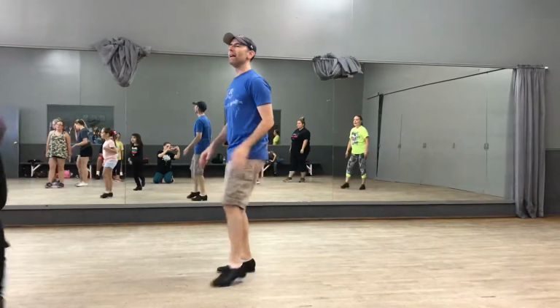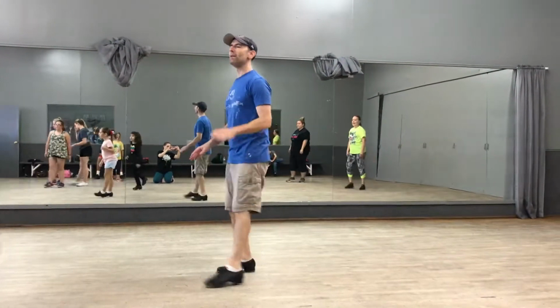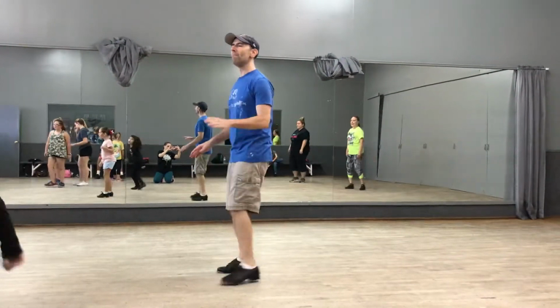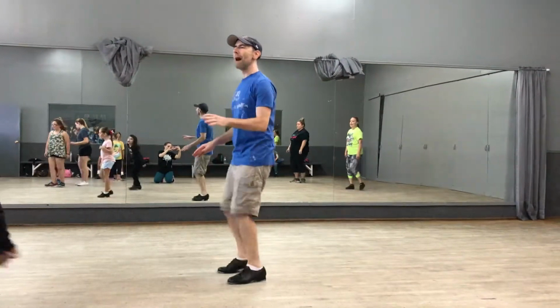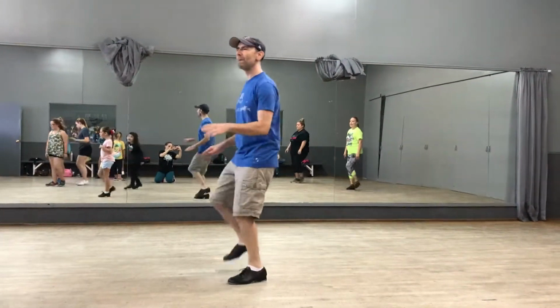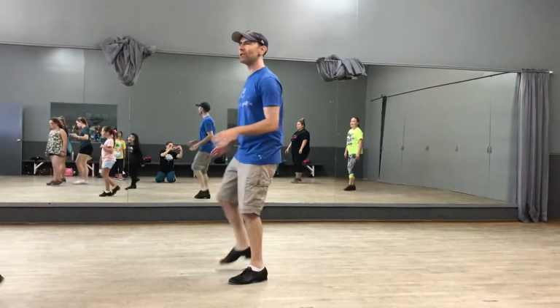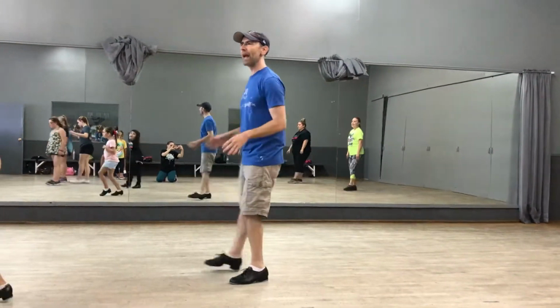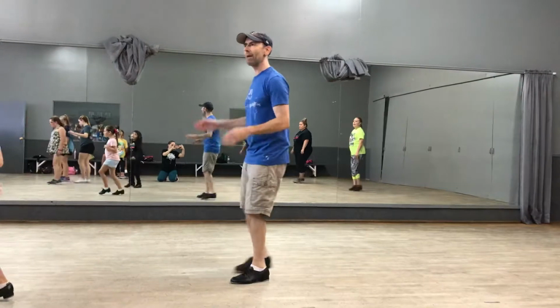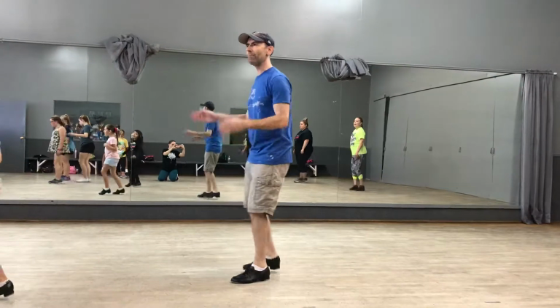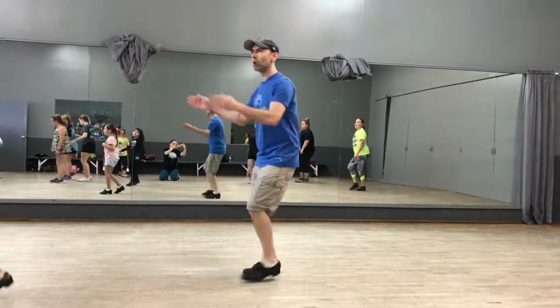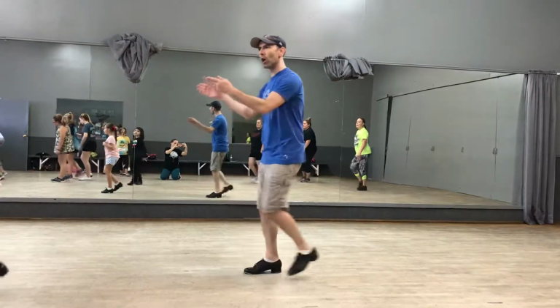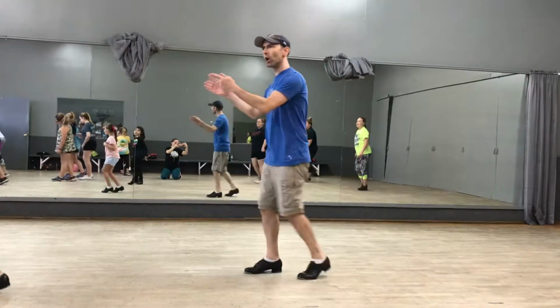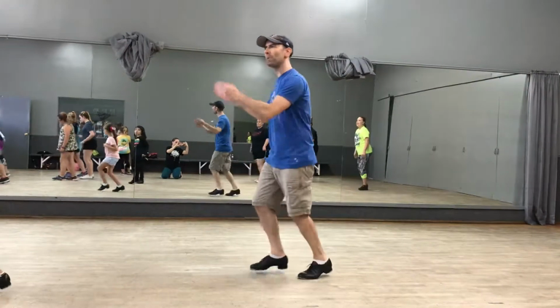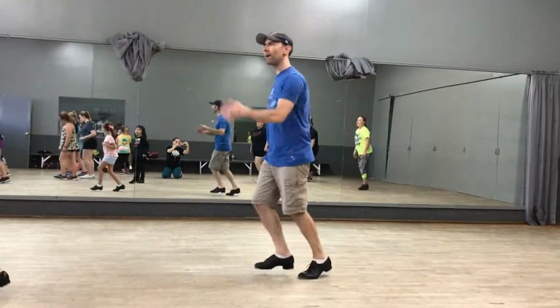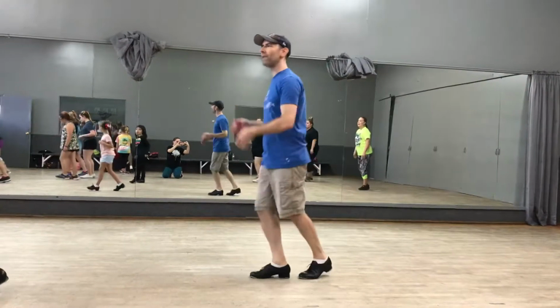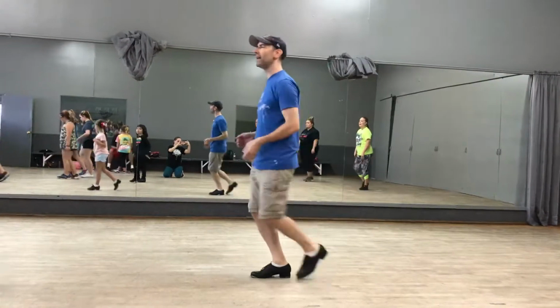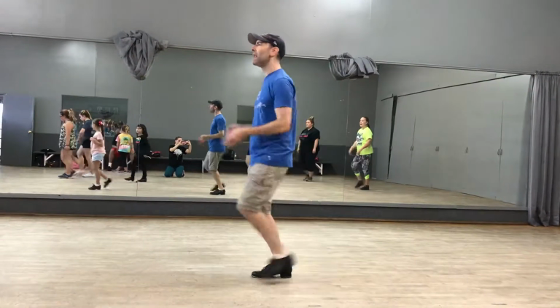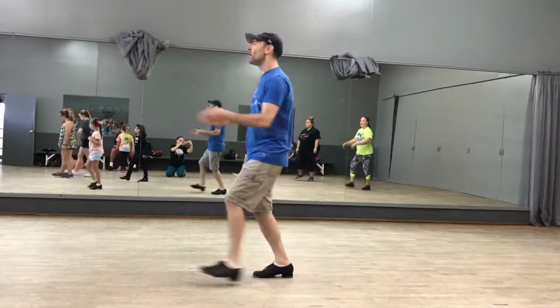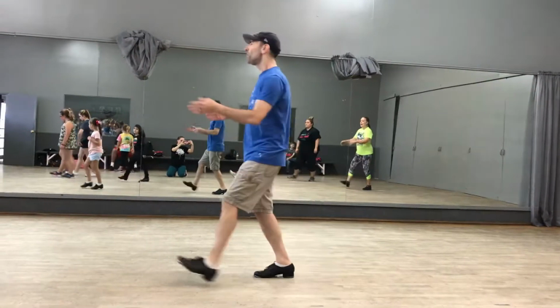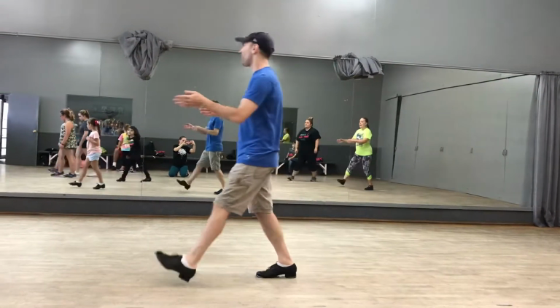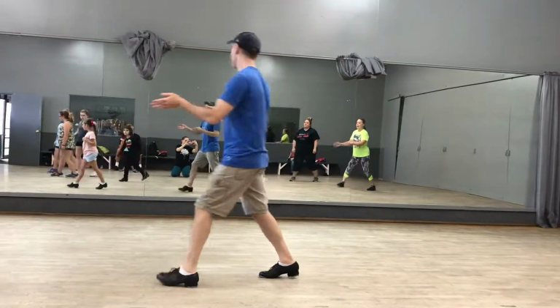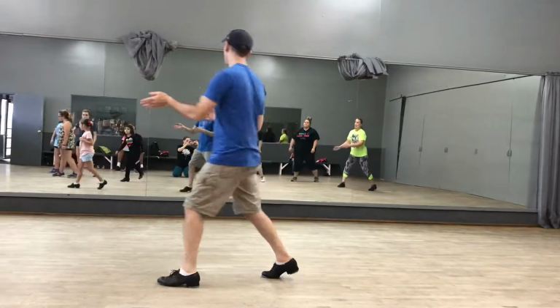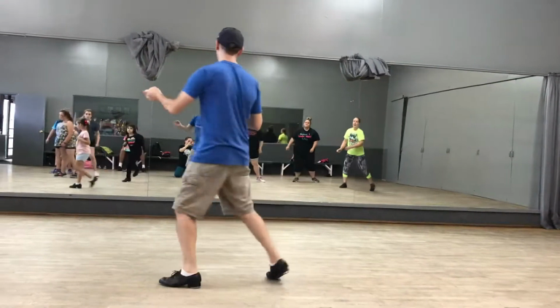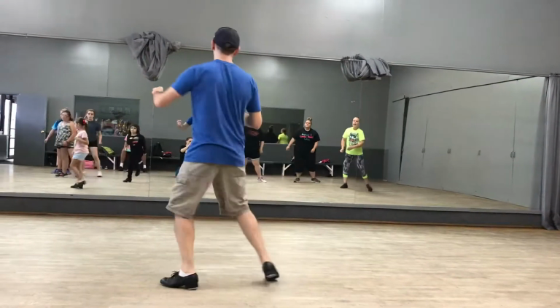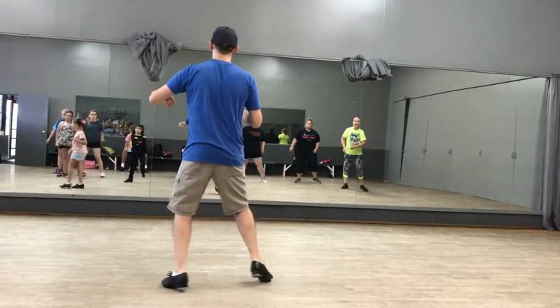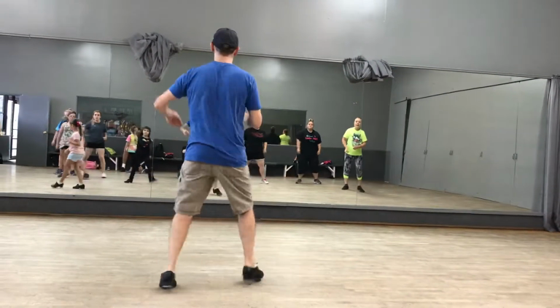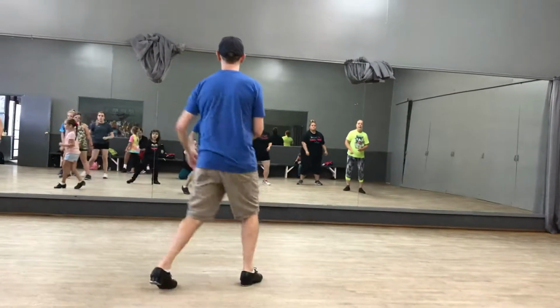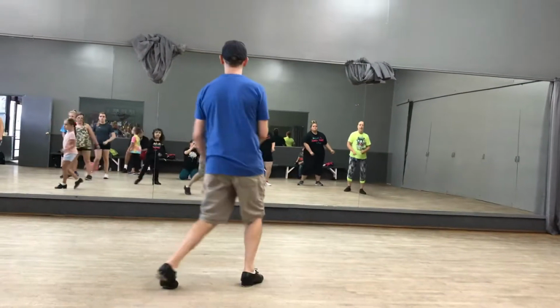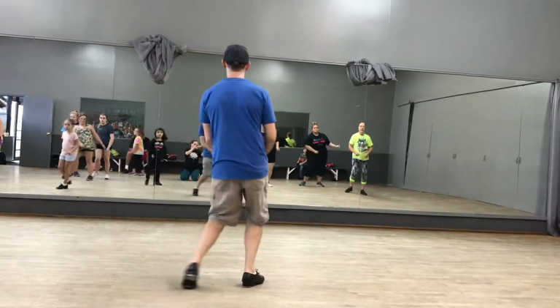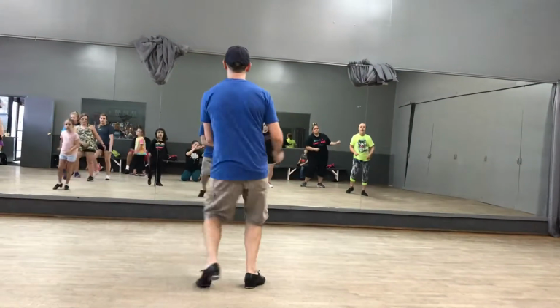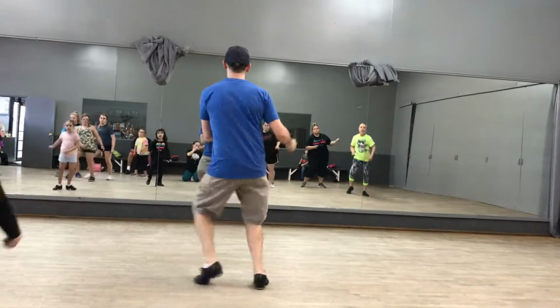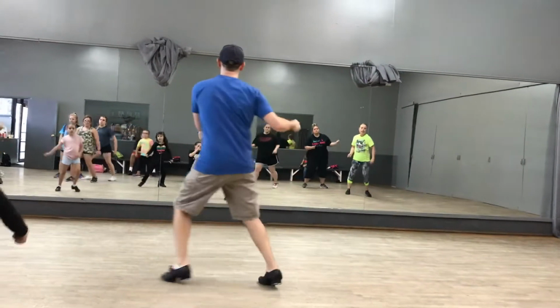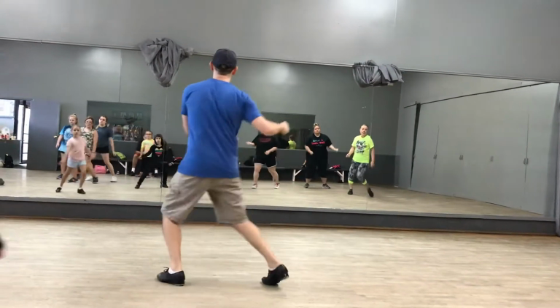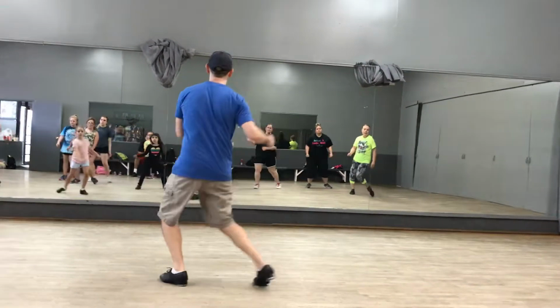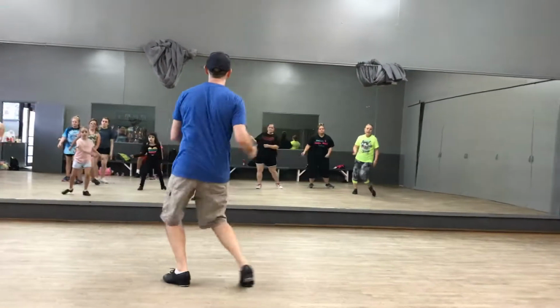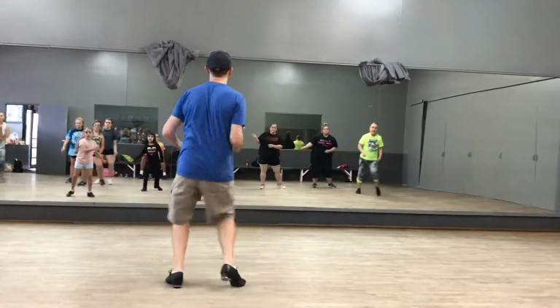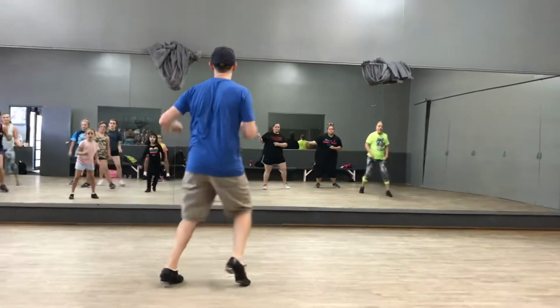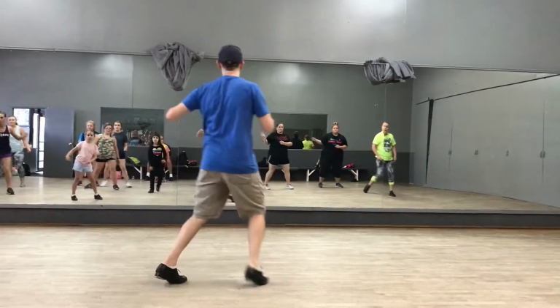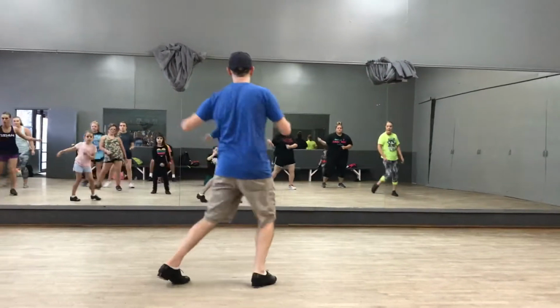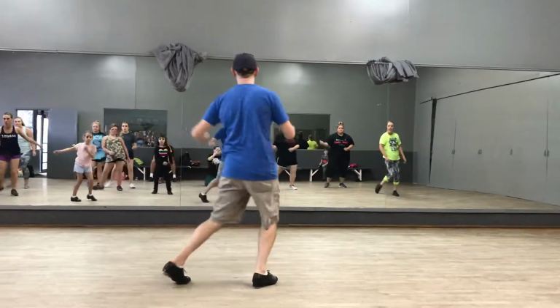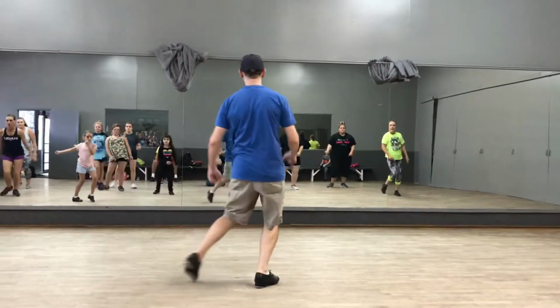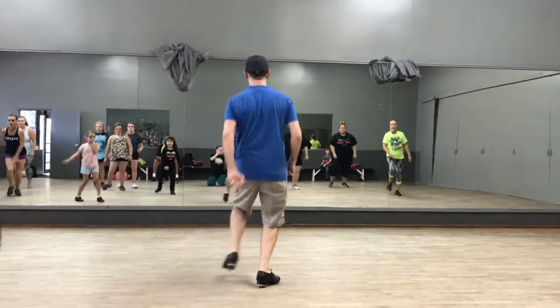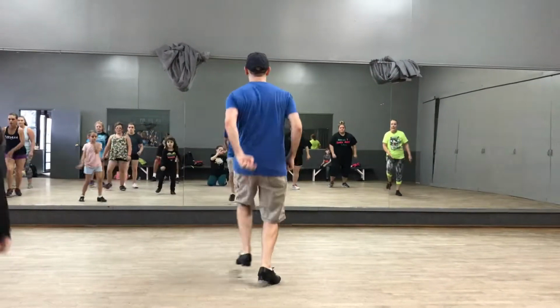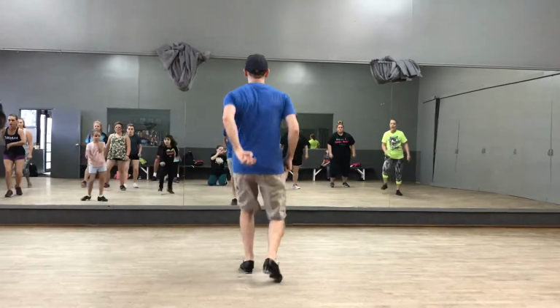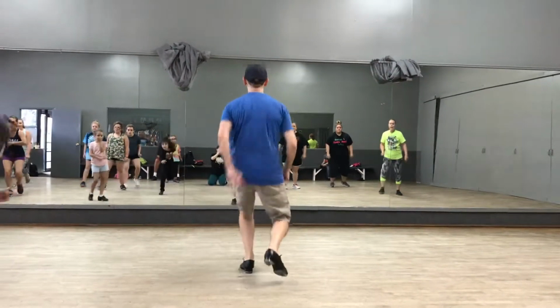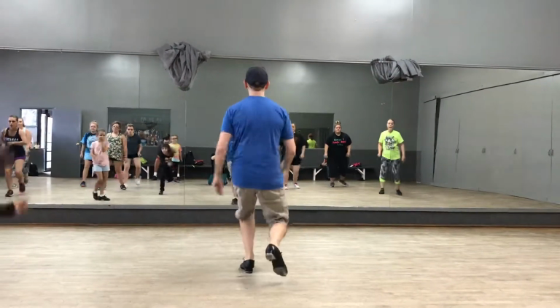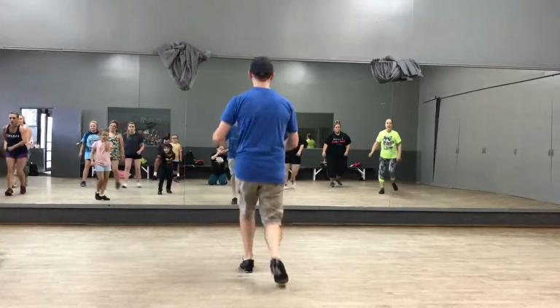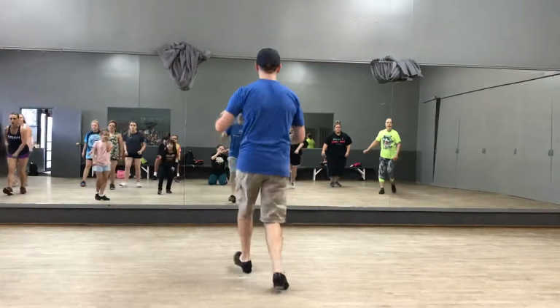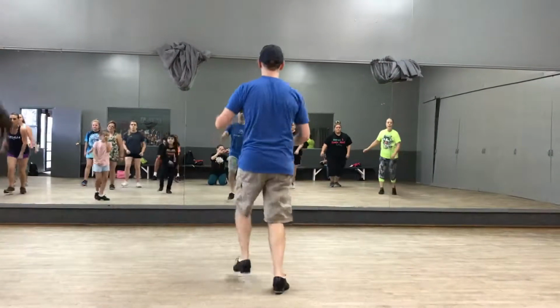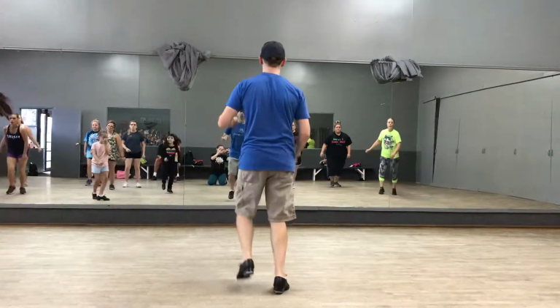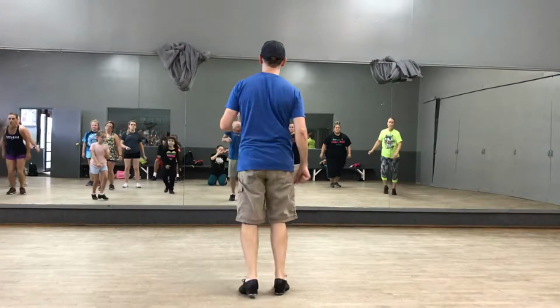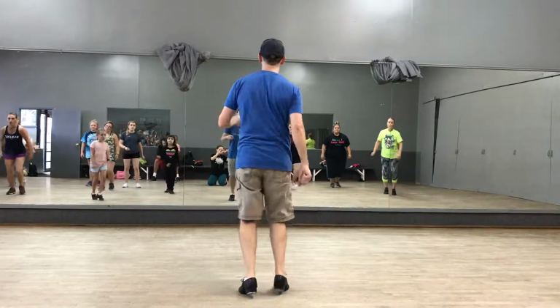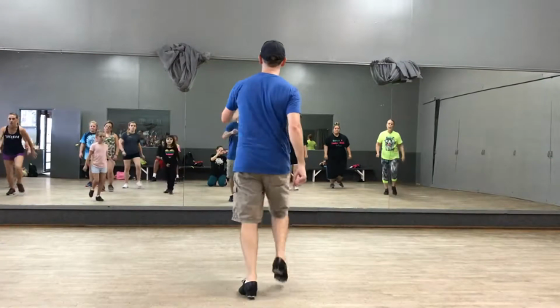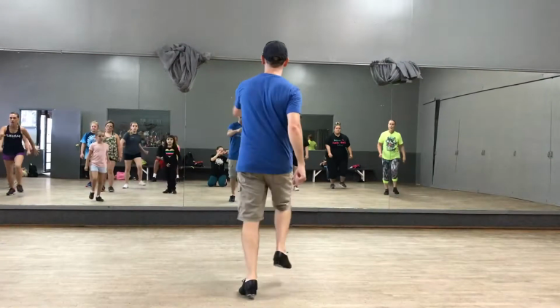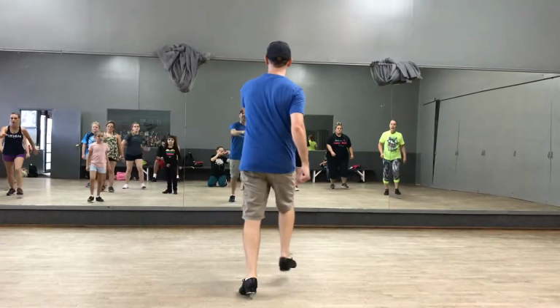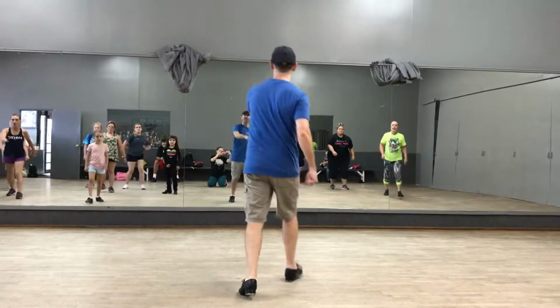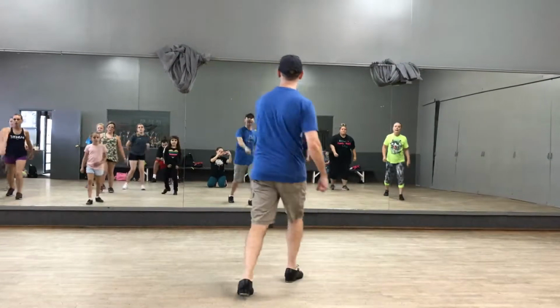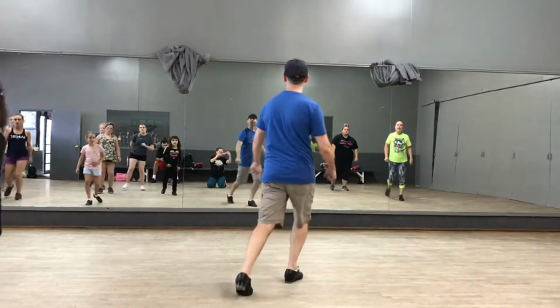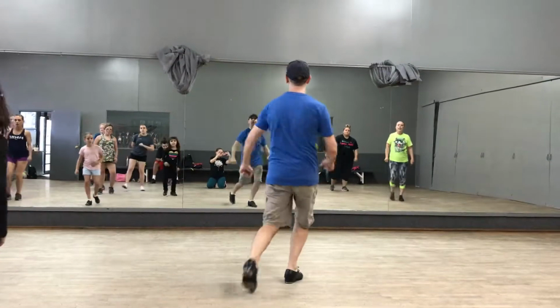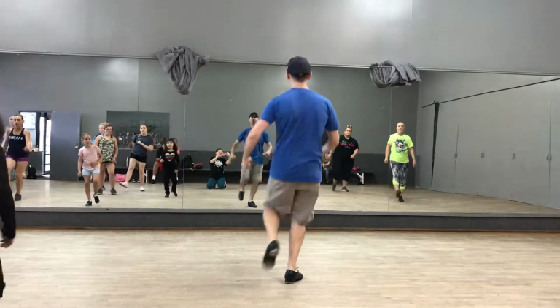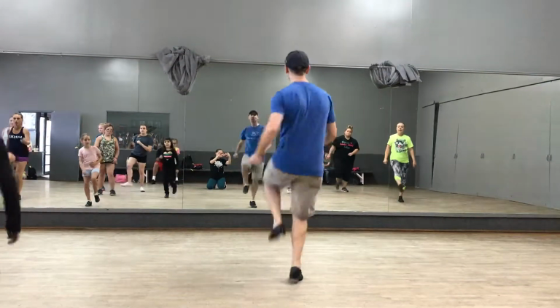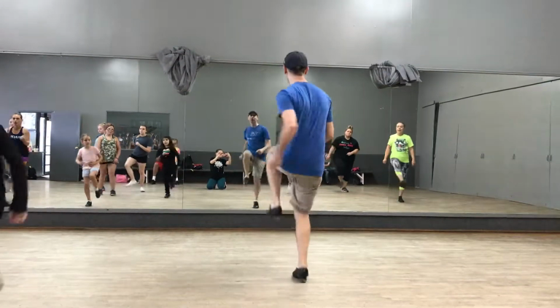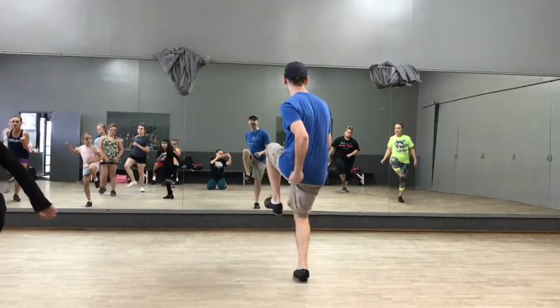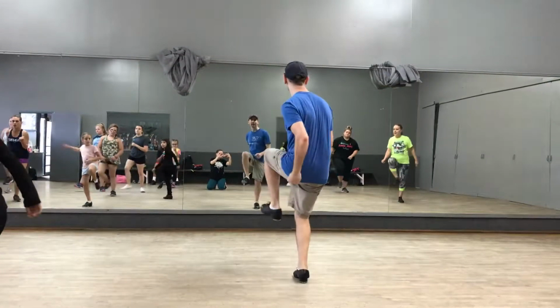Then the moment down. Order pivot. Pivot, turn, slide, slide. One, two, three, and step, chug.